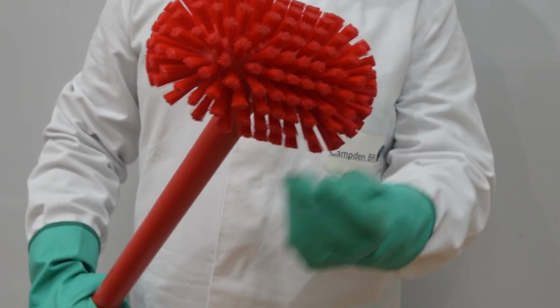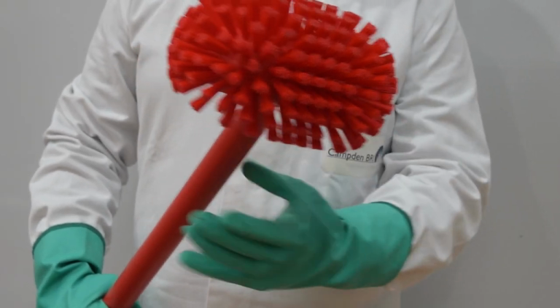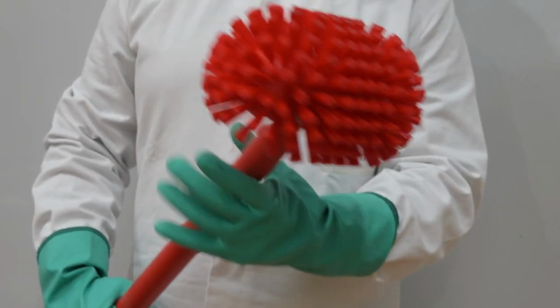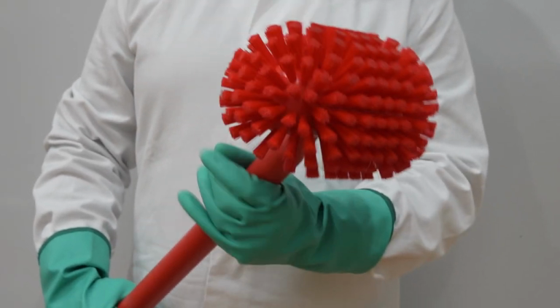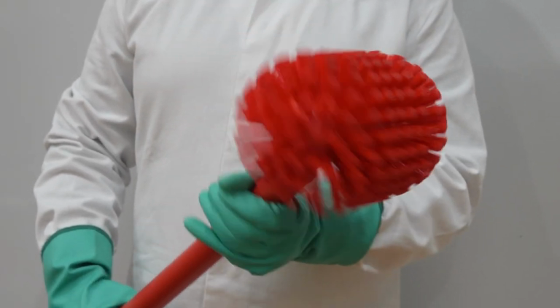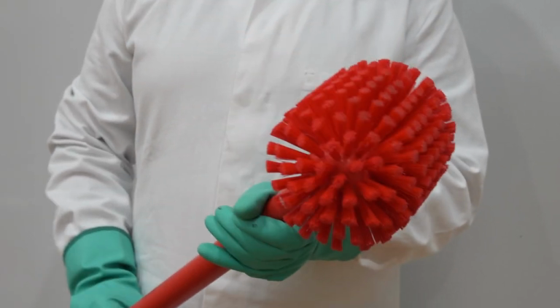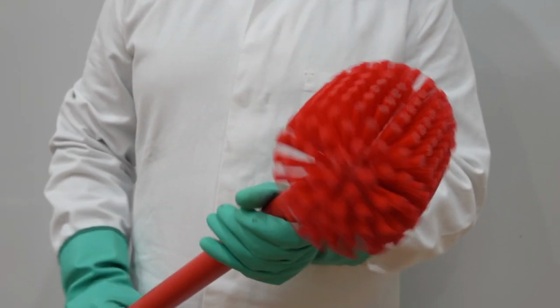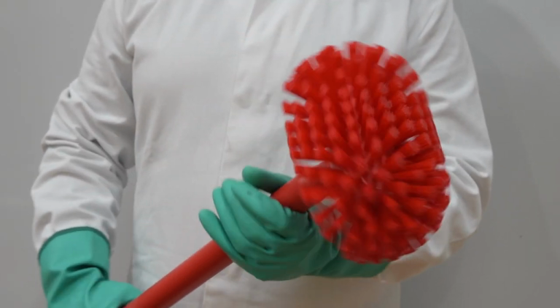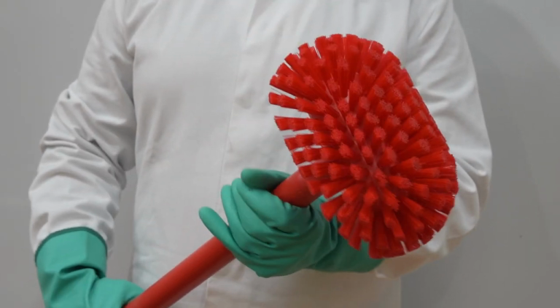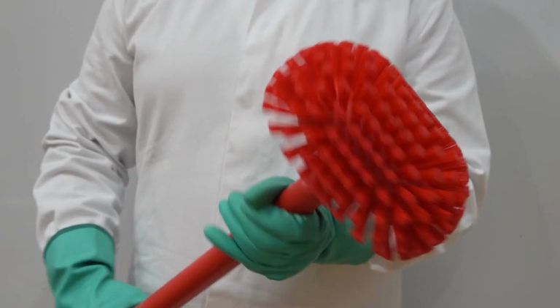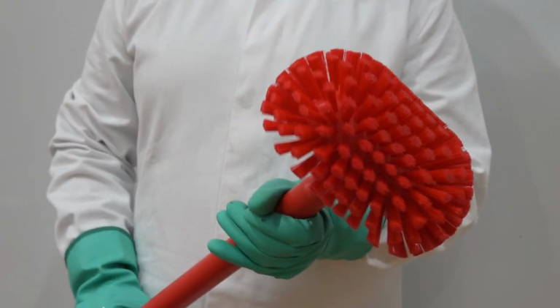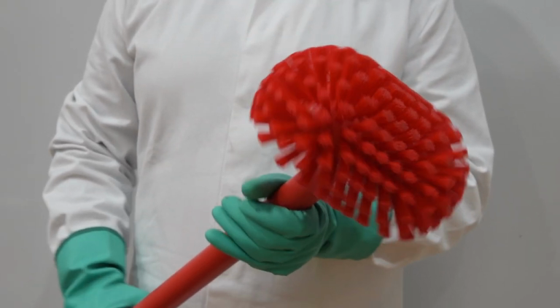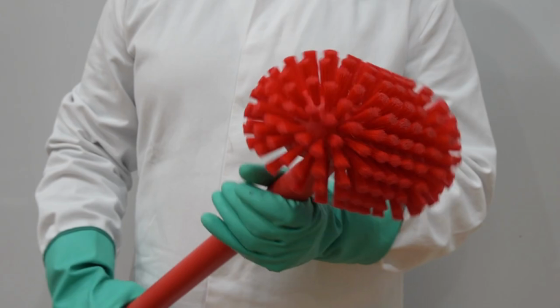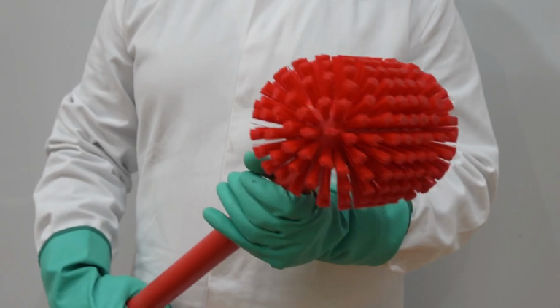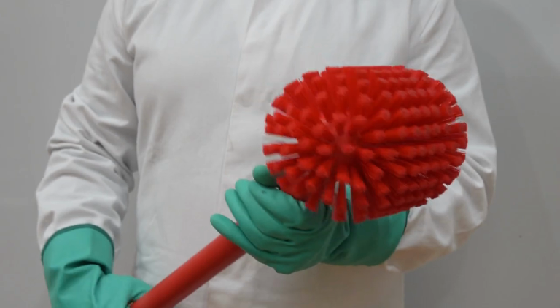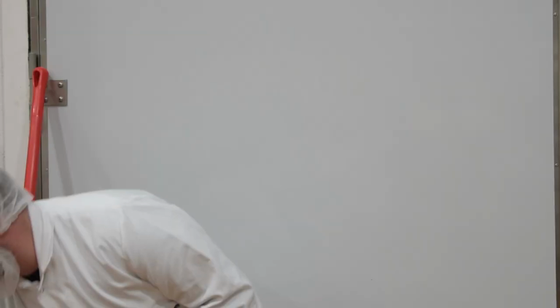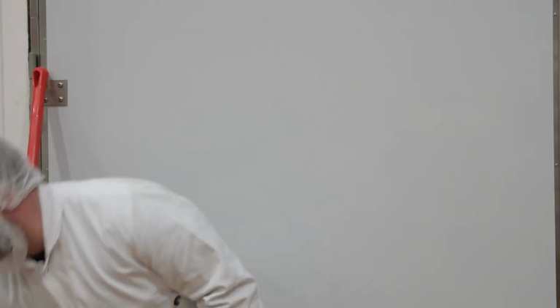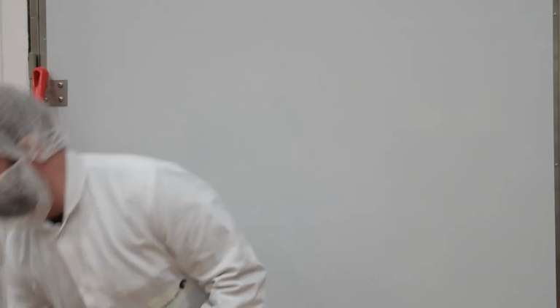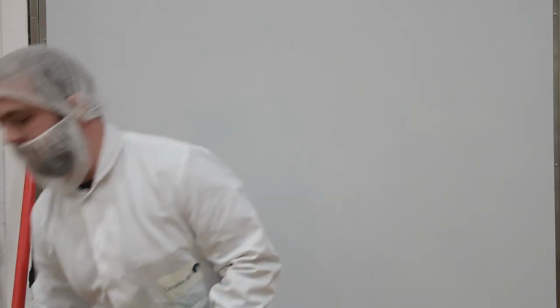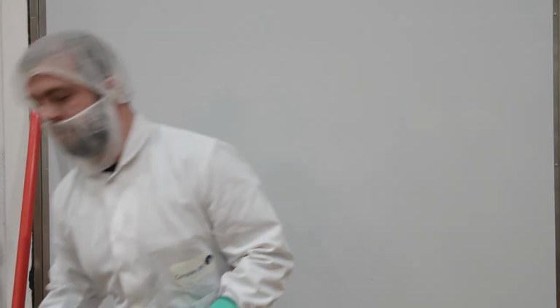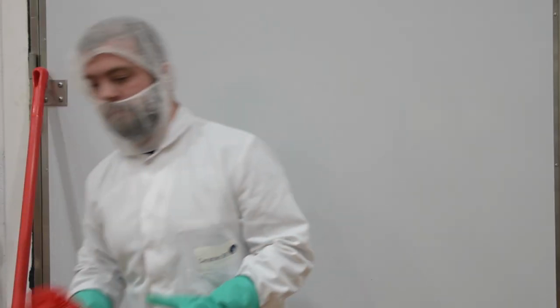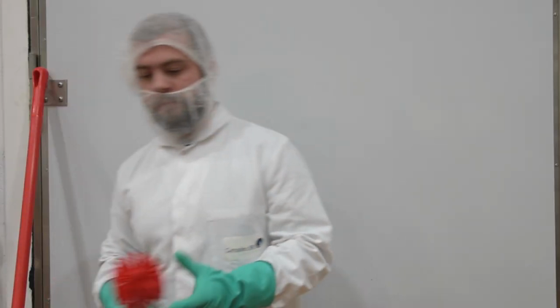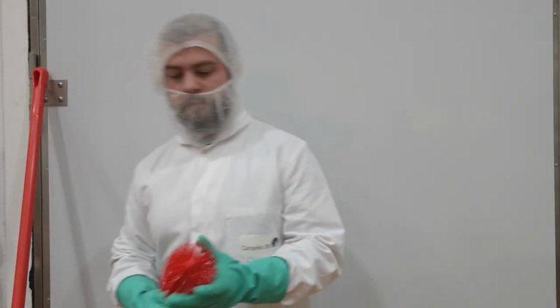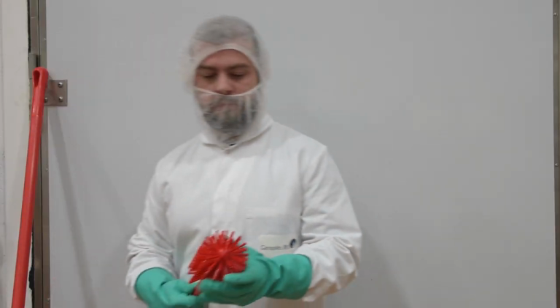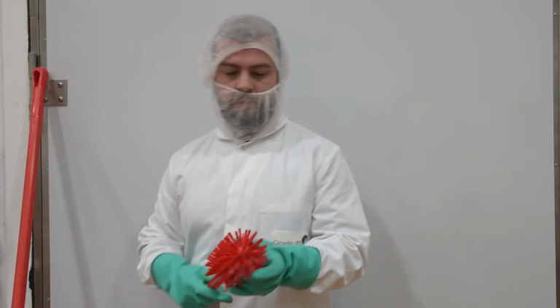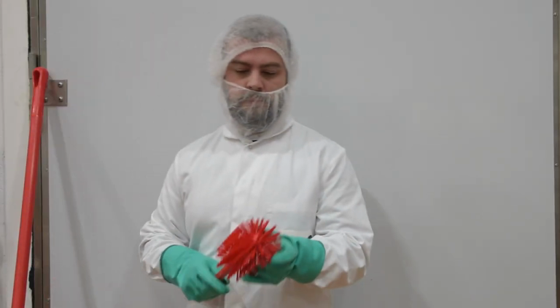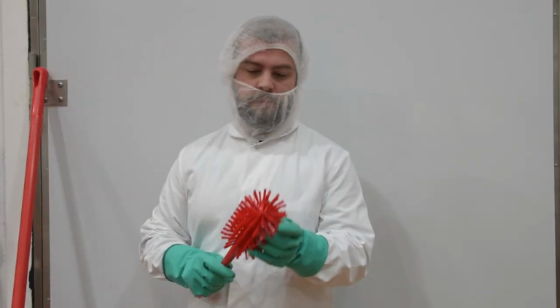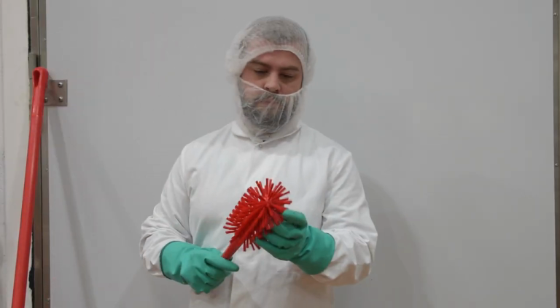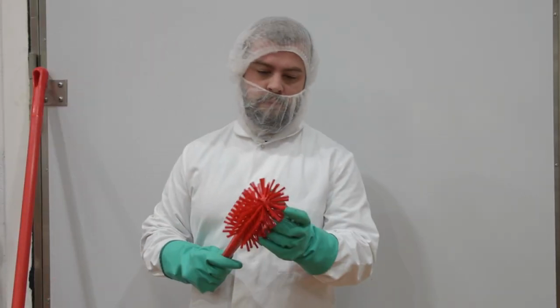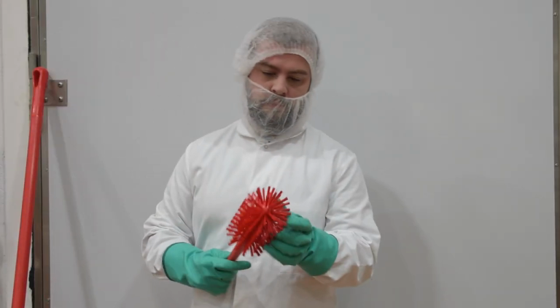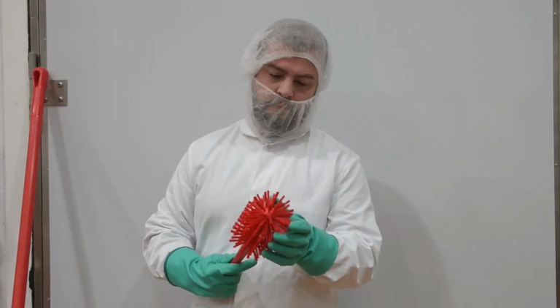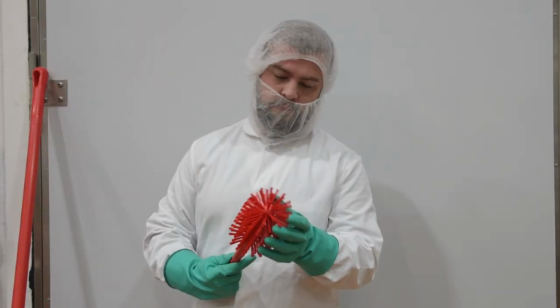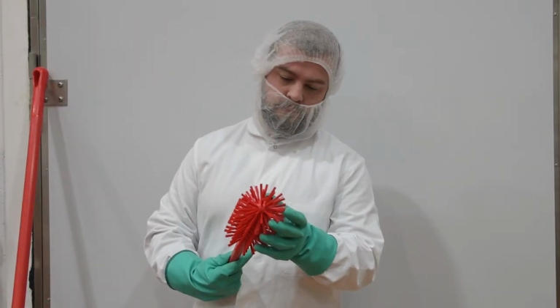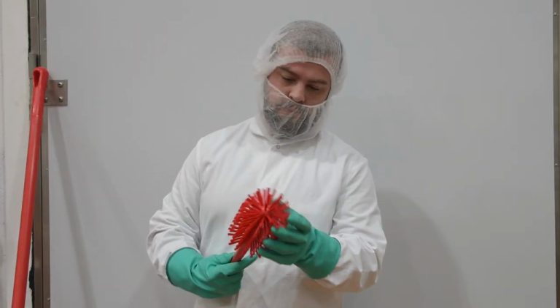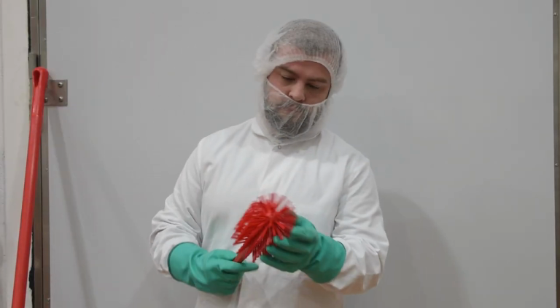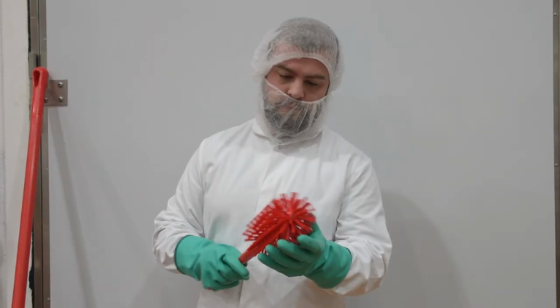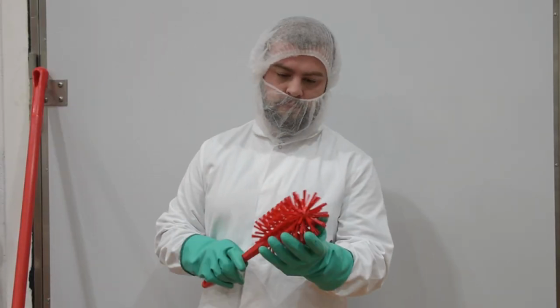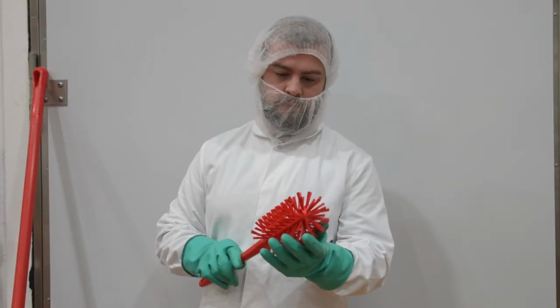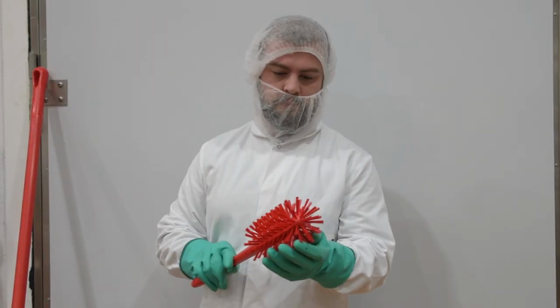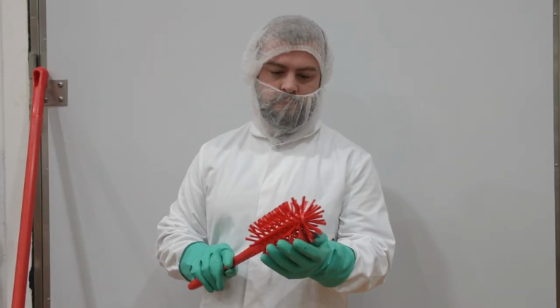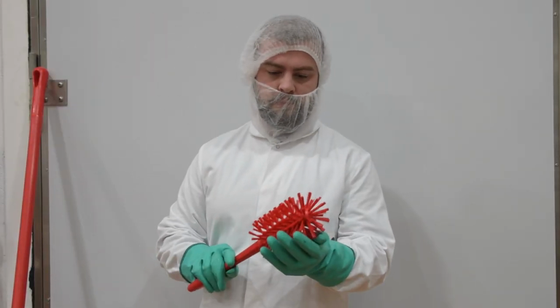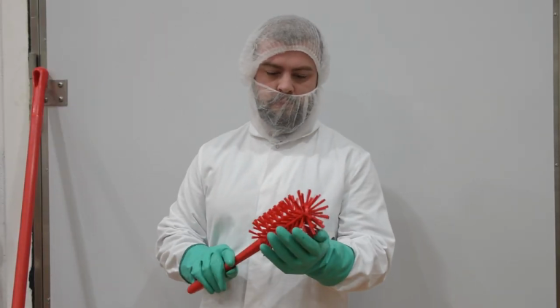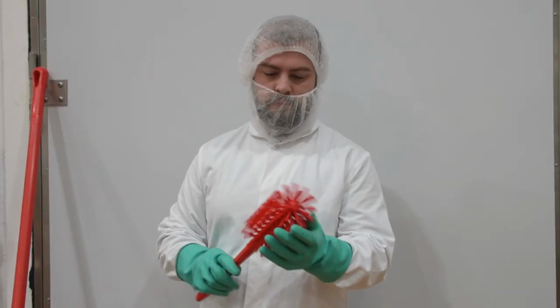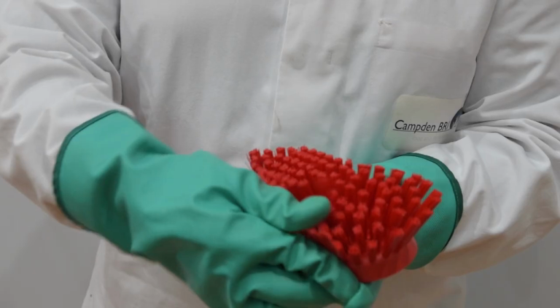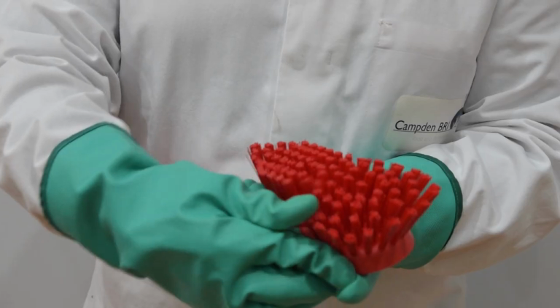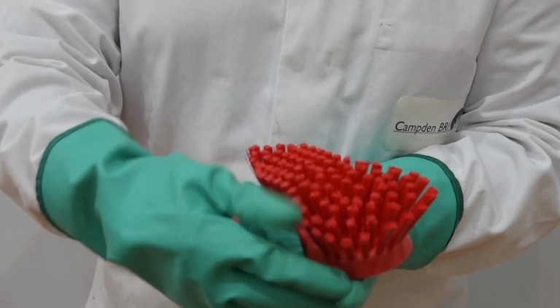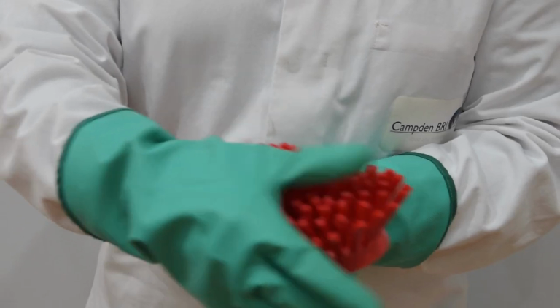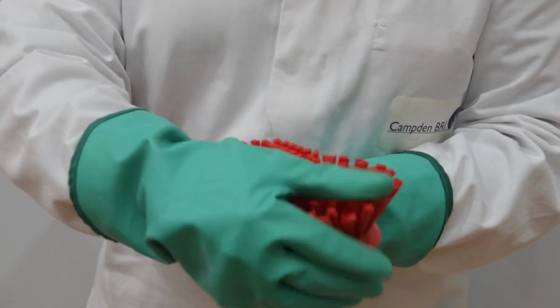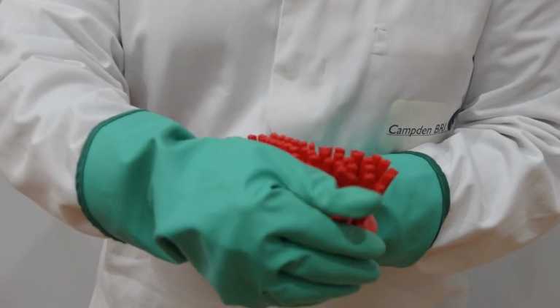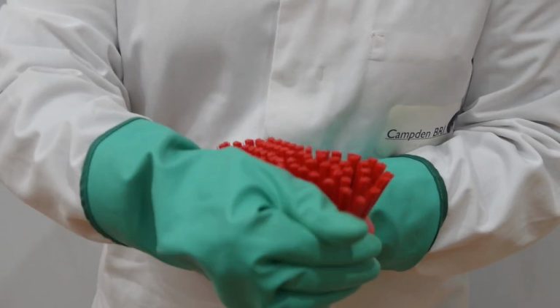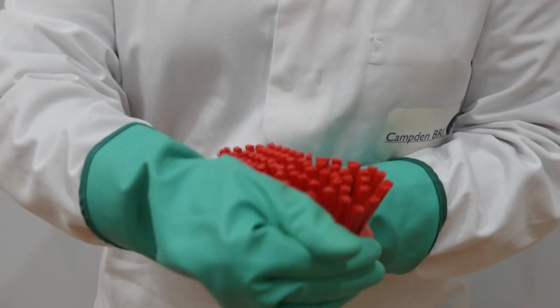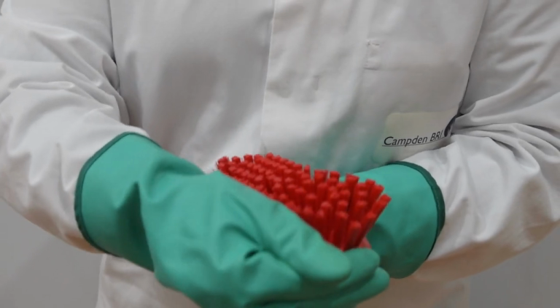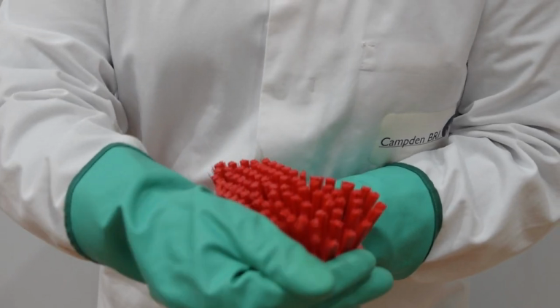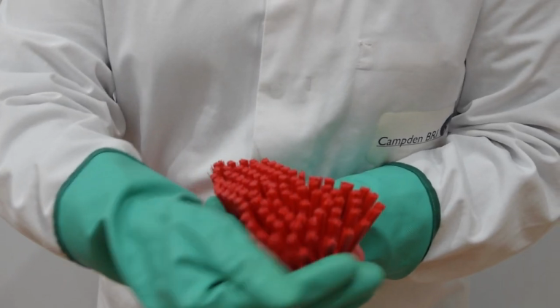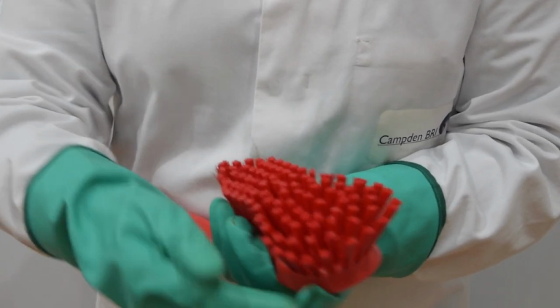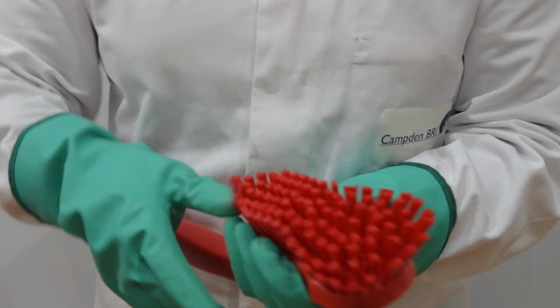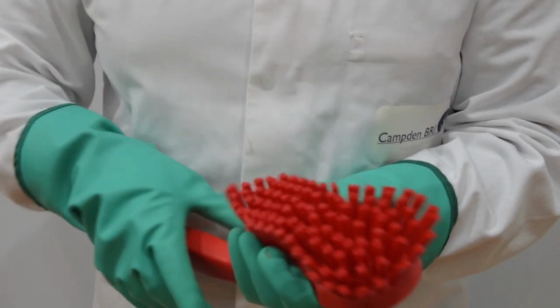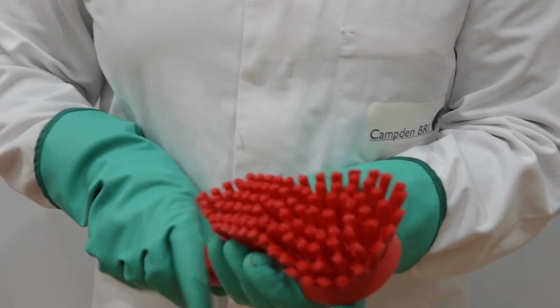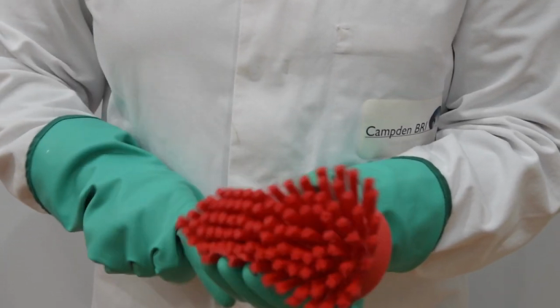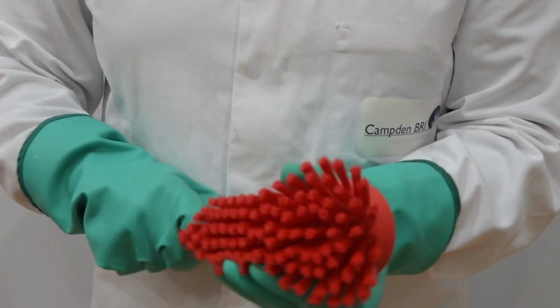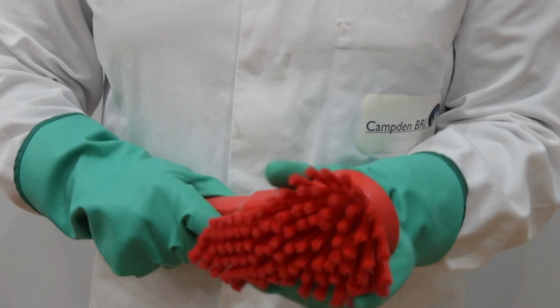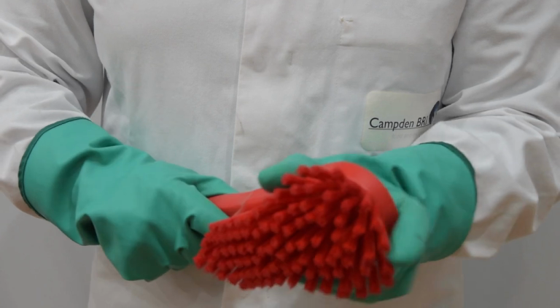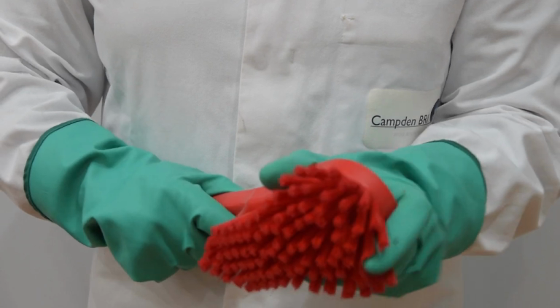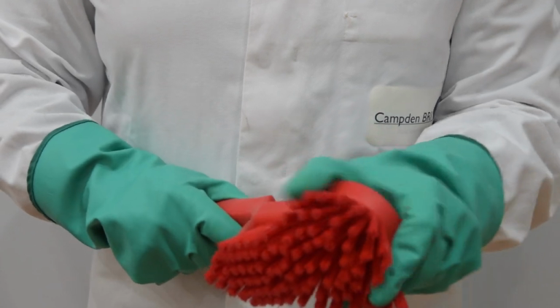The equipment chosen is based on drain design. Check the integrity of the equipment before starting to clean.